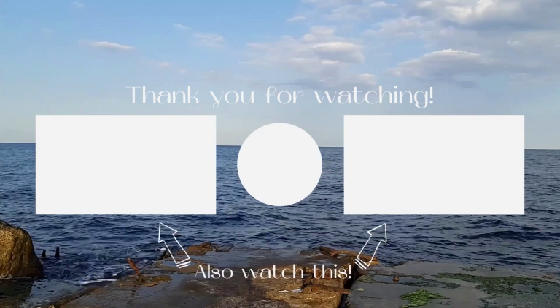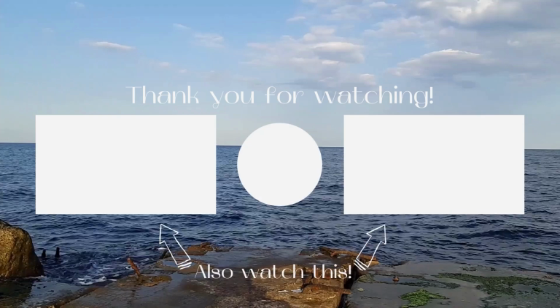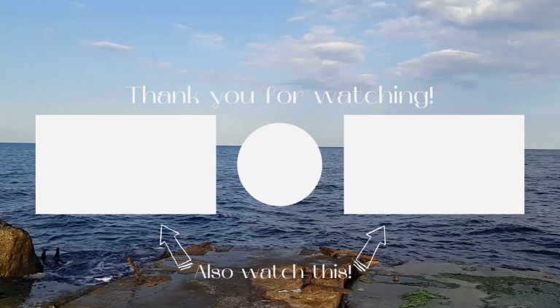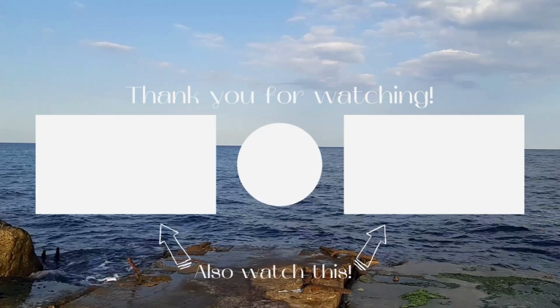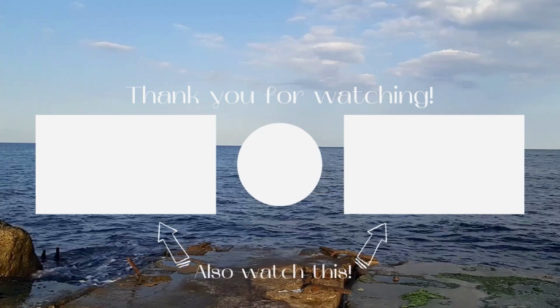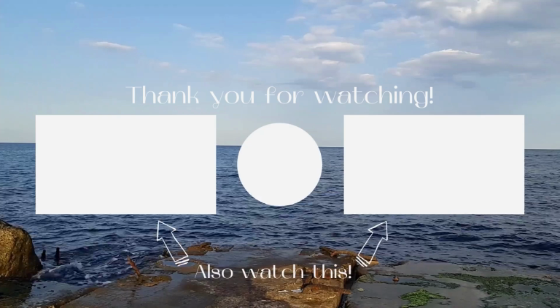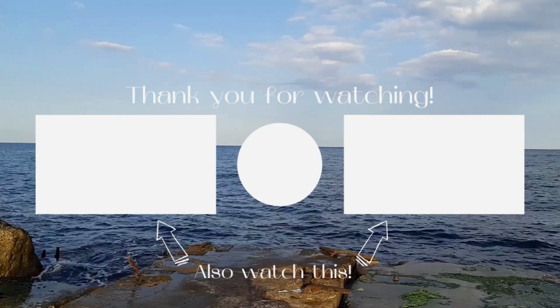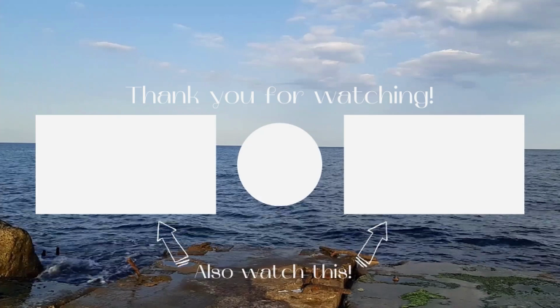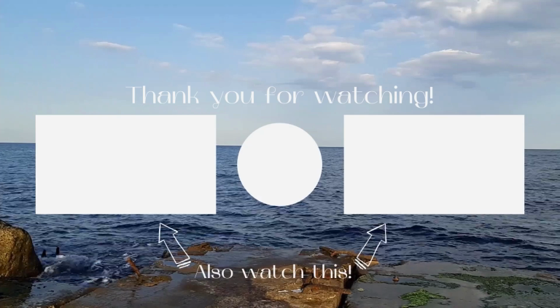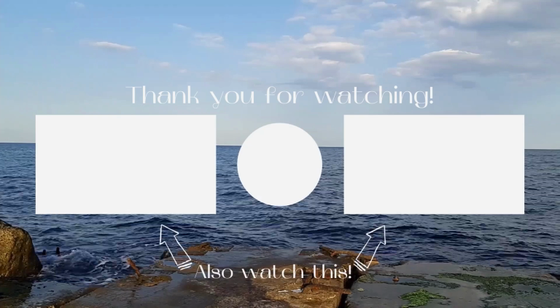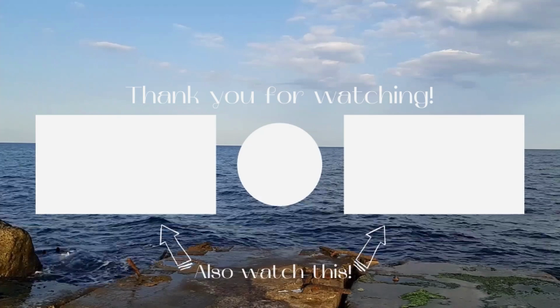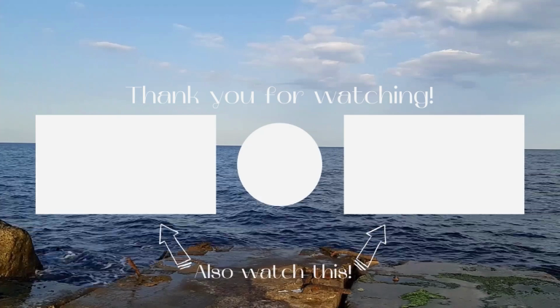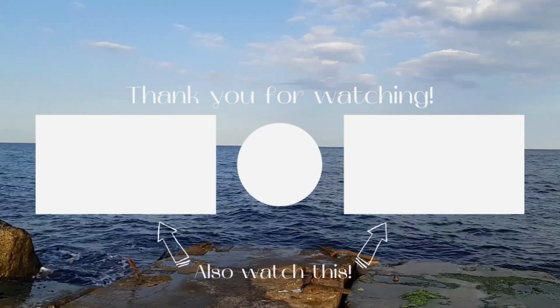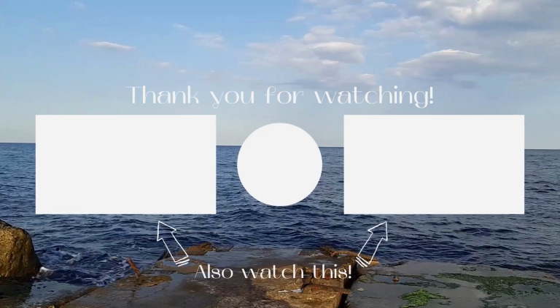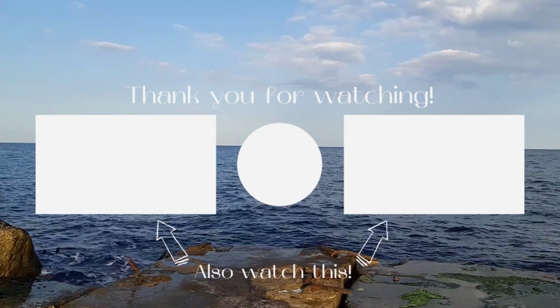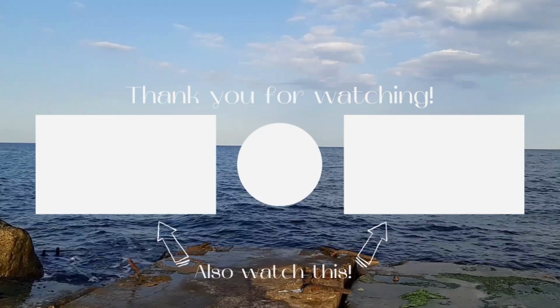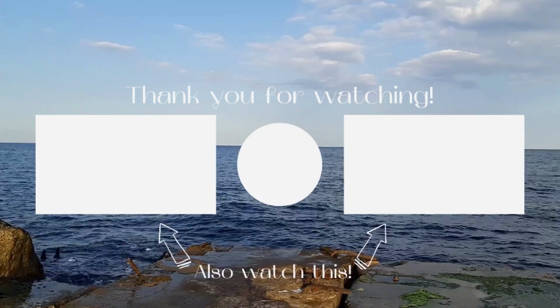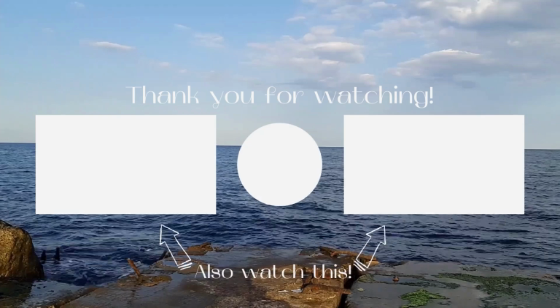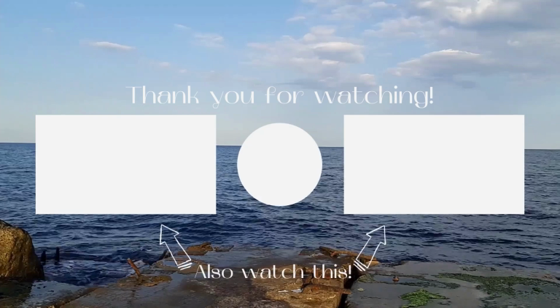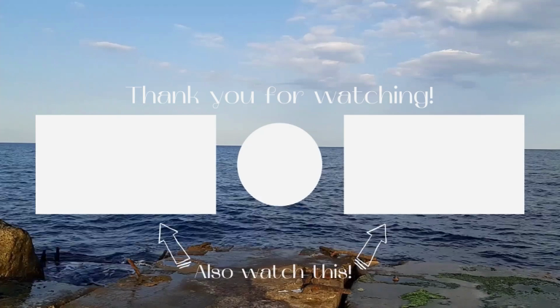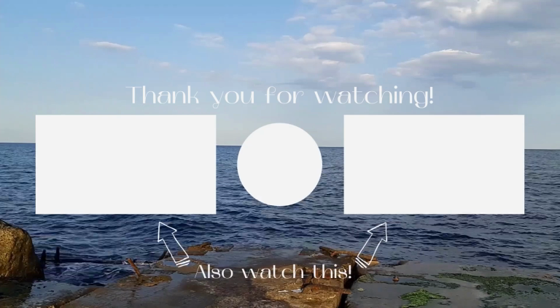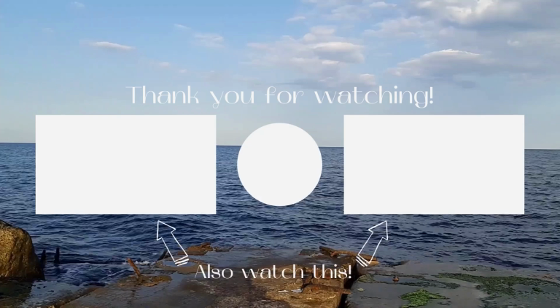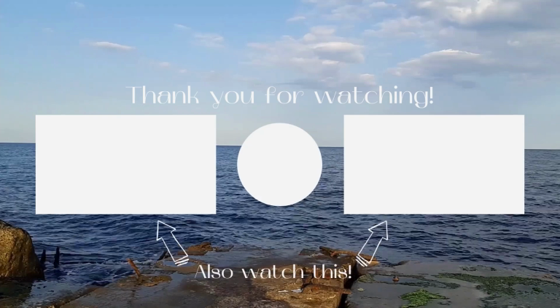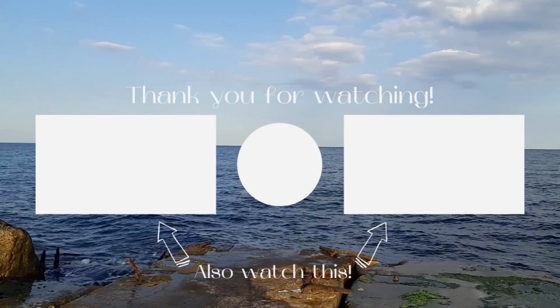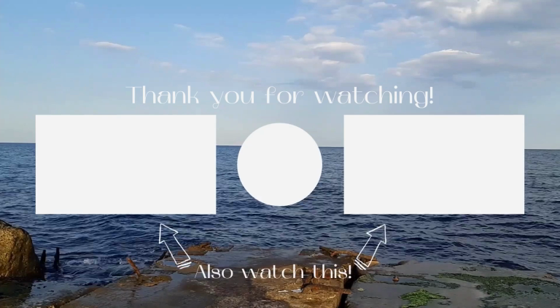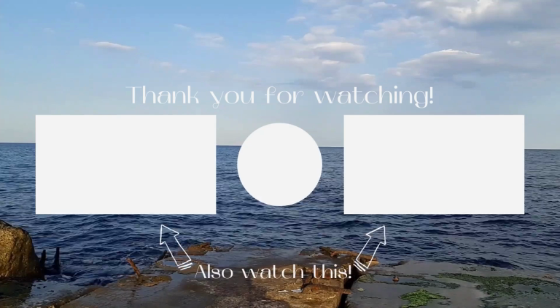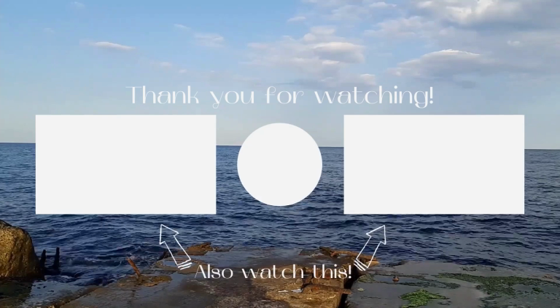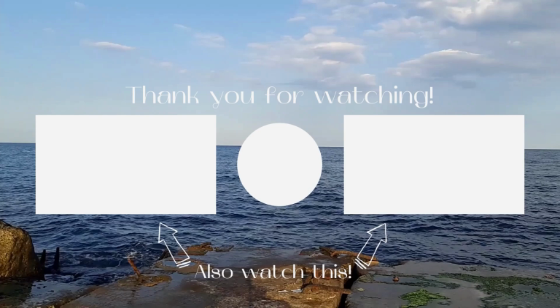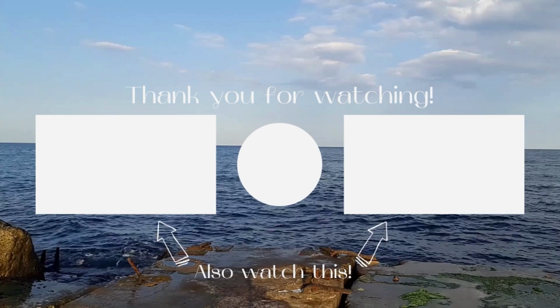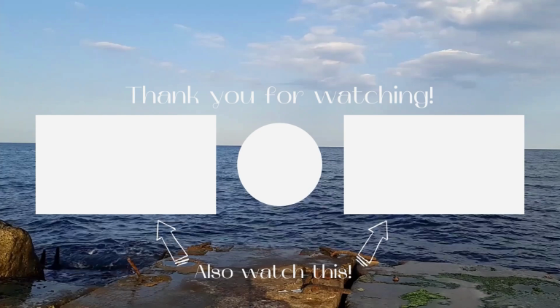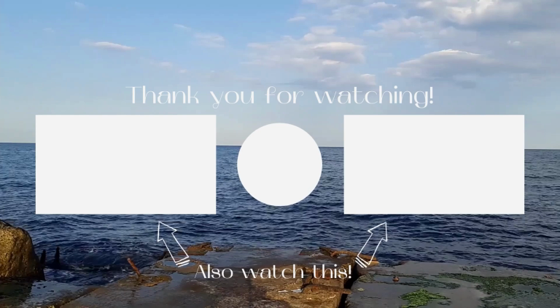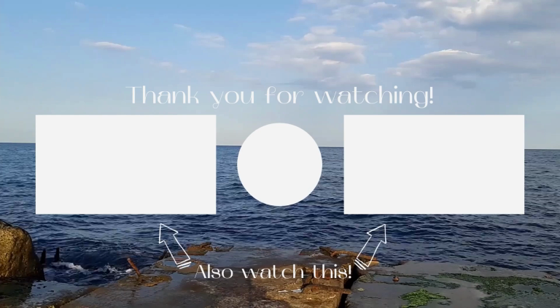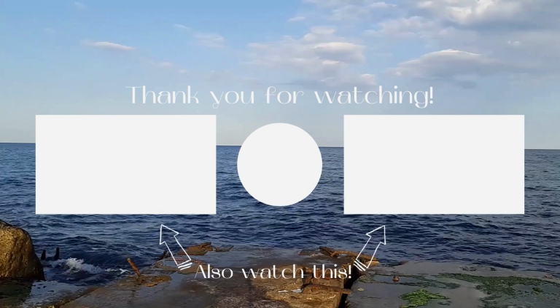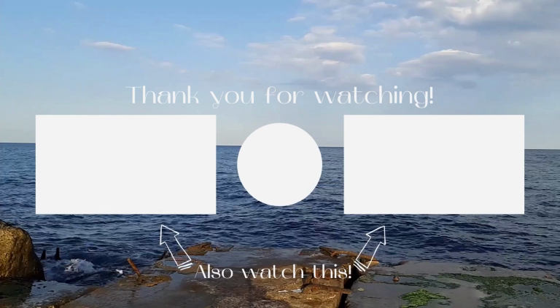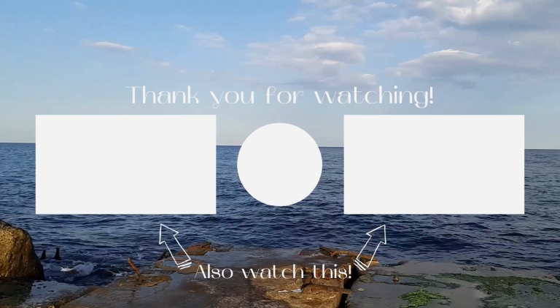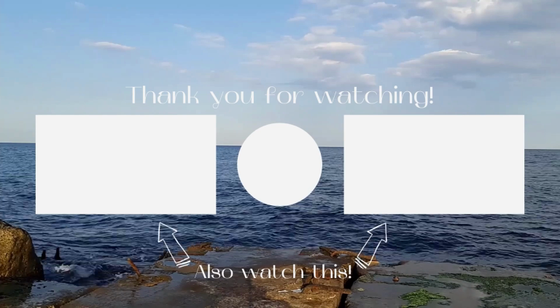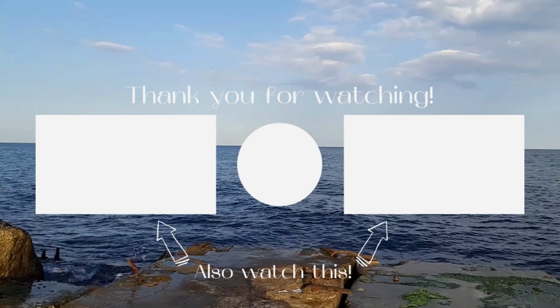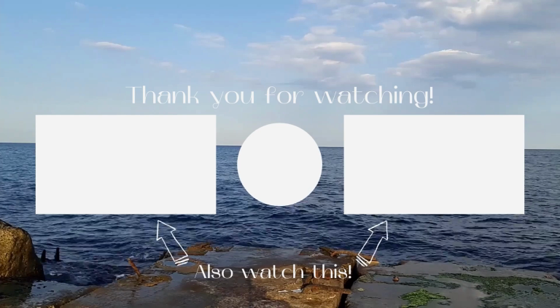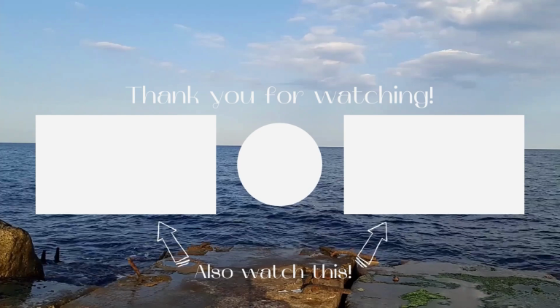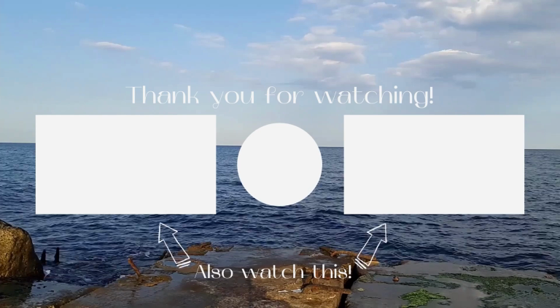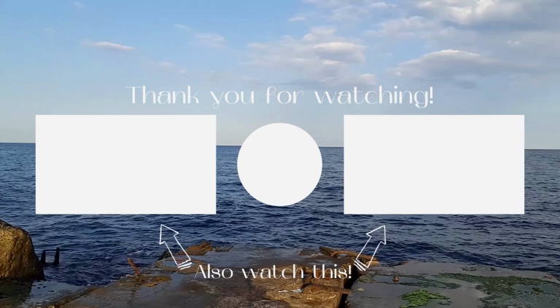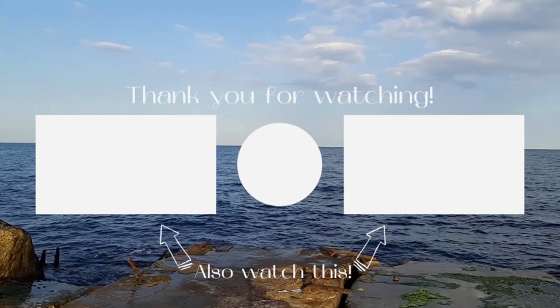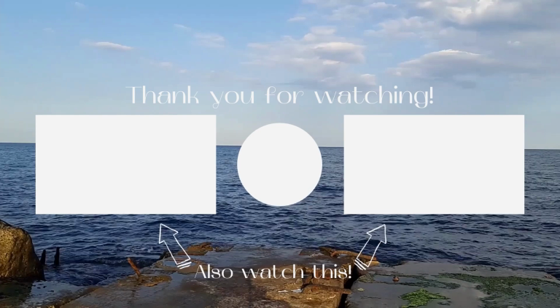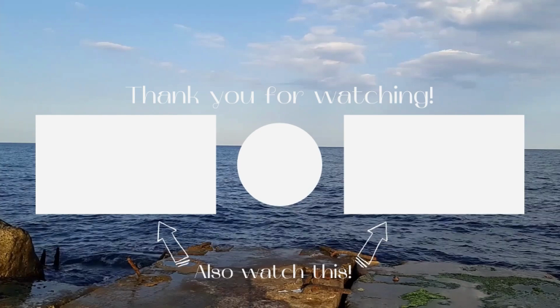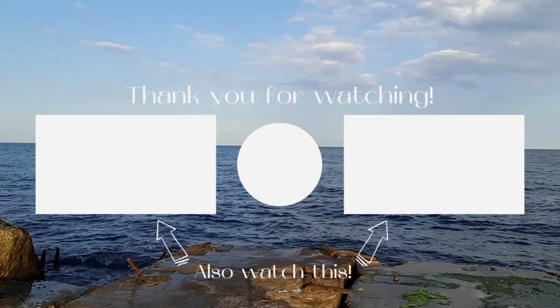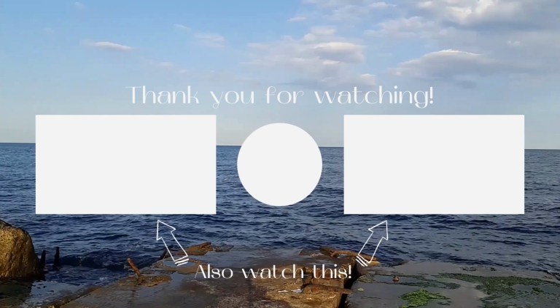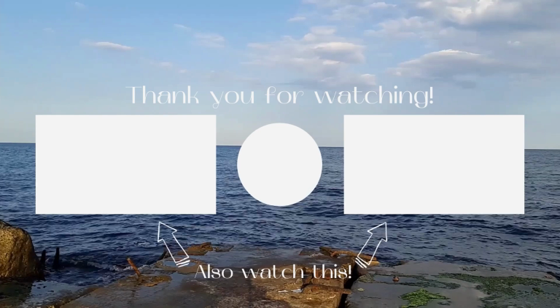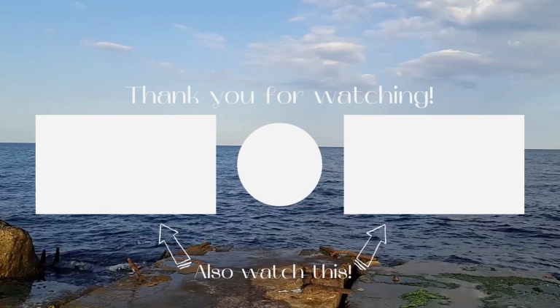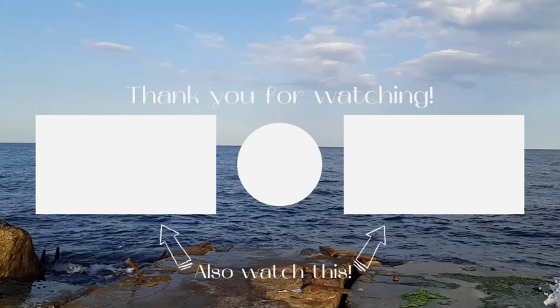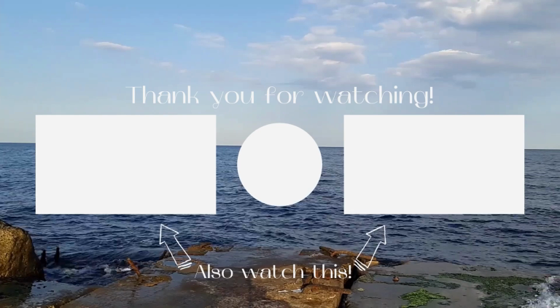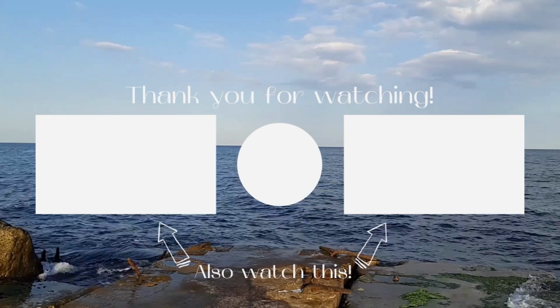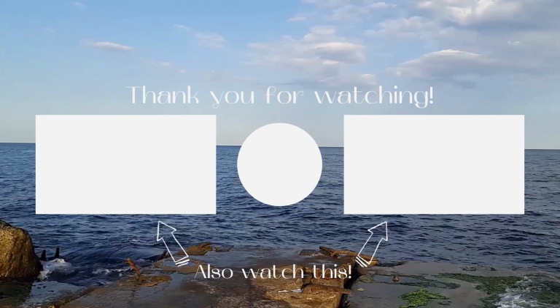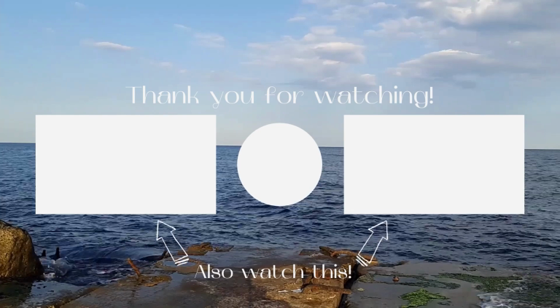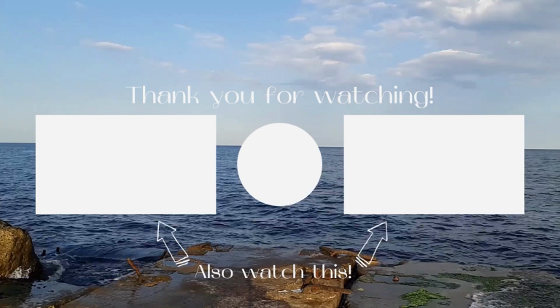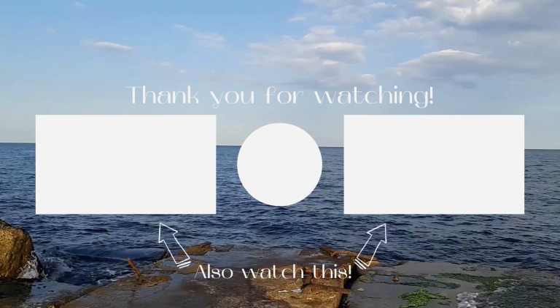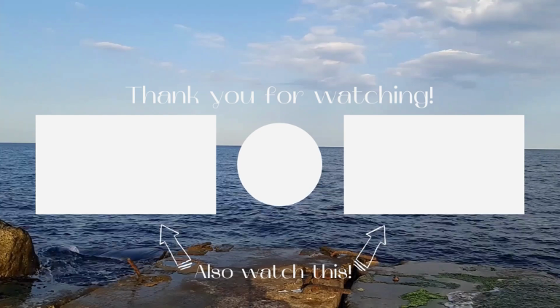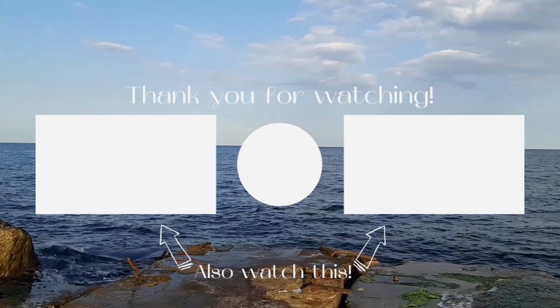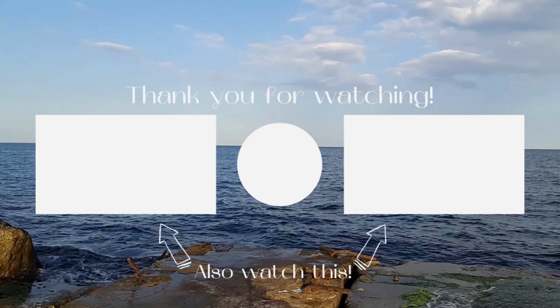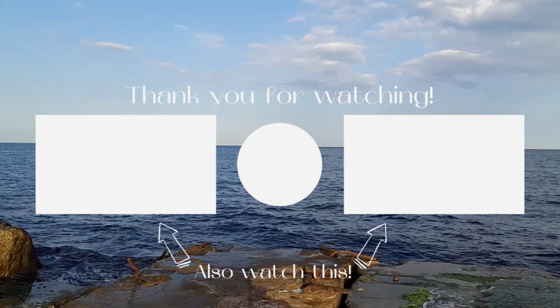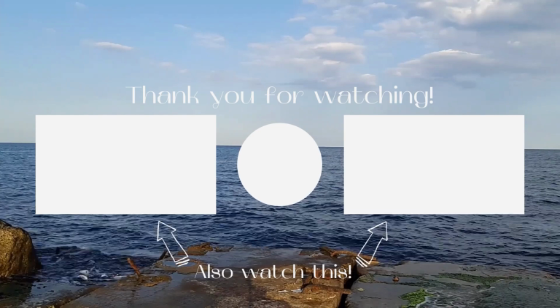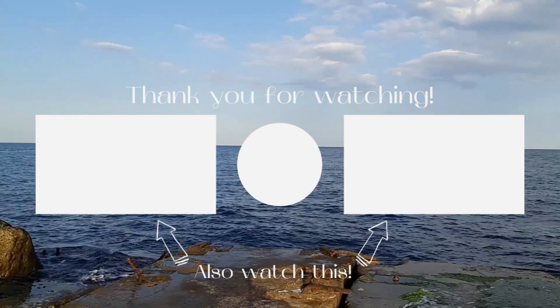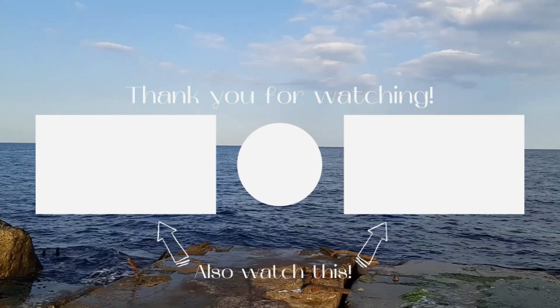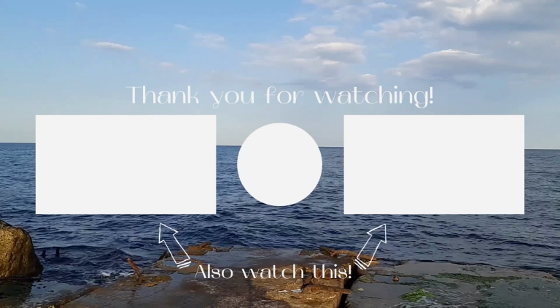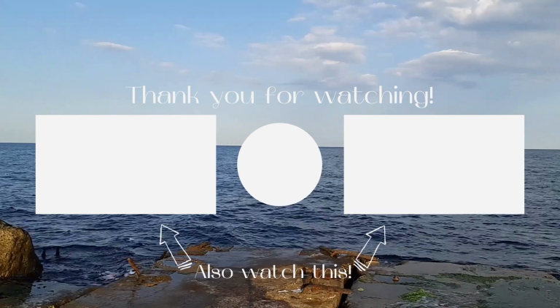And that's all for today. If you liked this video, click on the like button below and leave a comment. Take care of yourself. Bye.